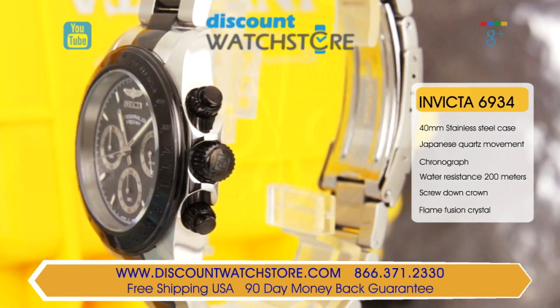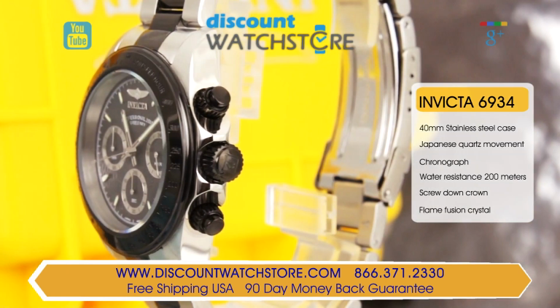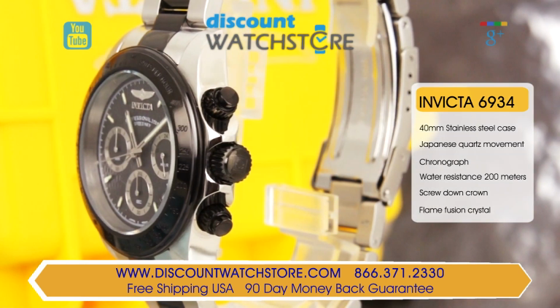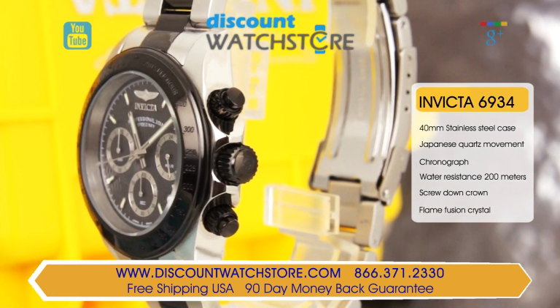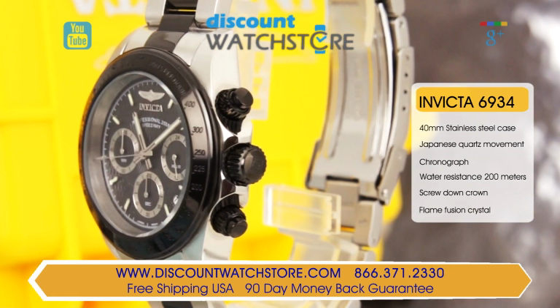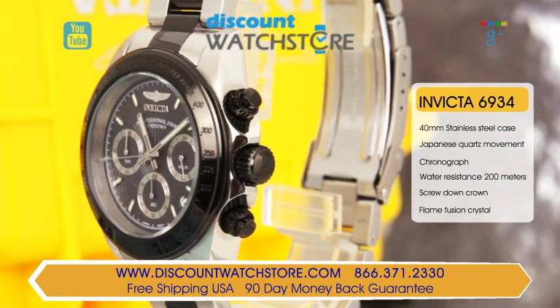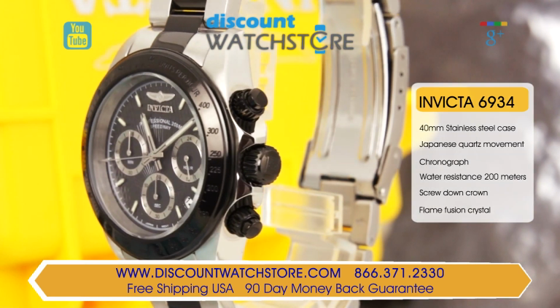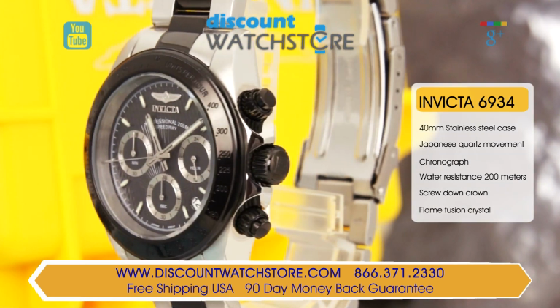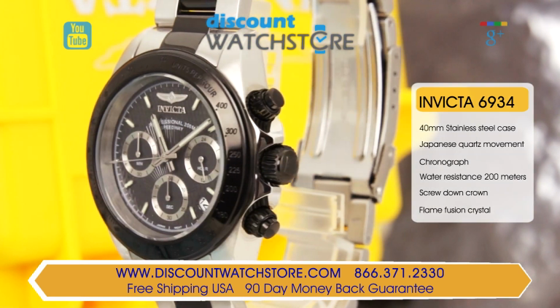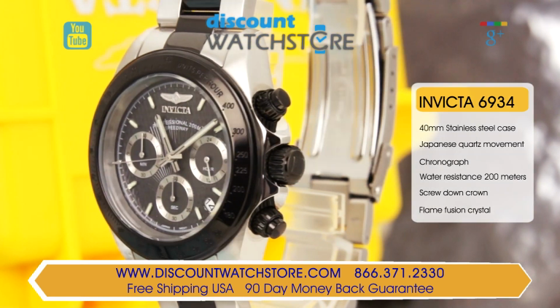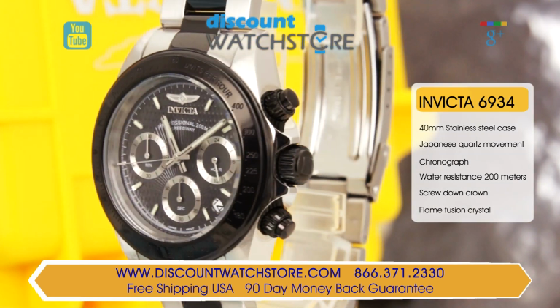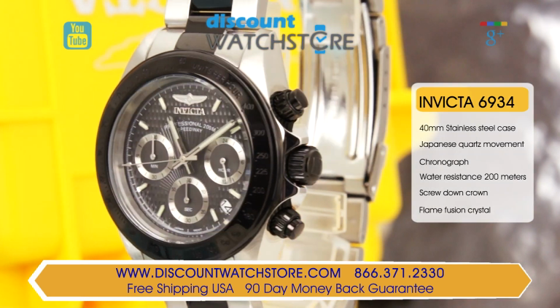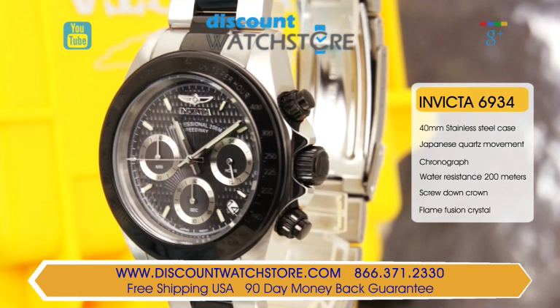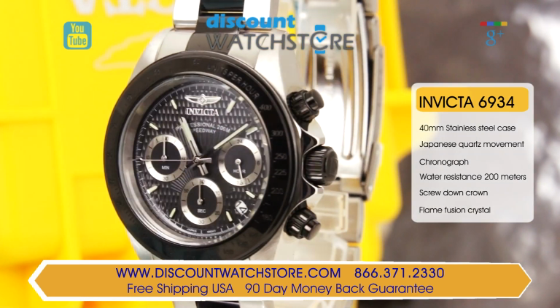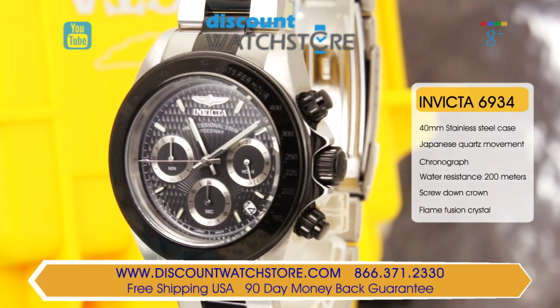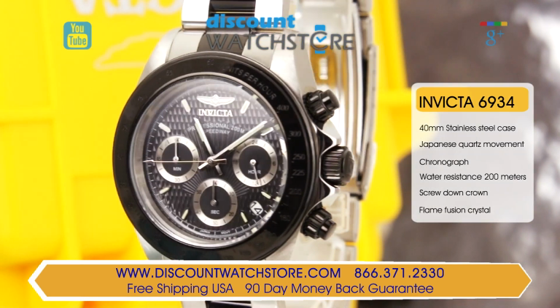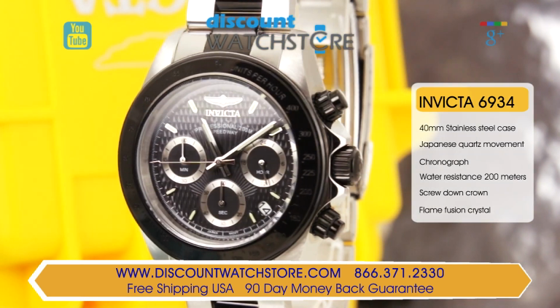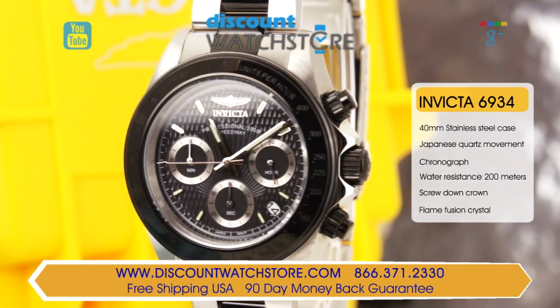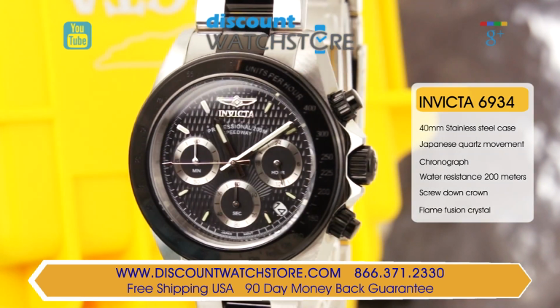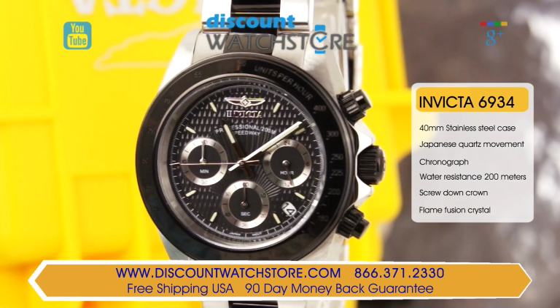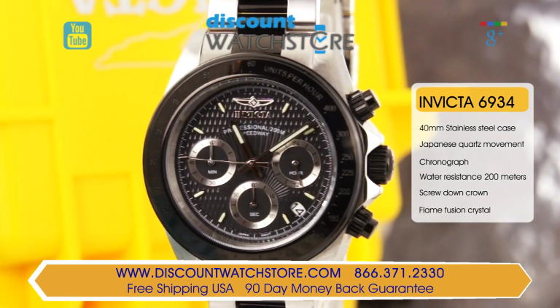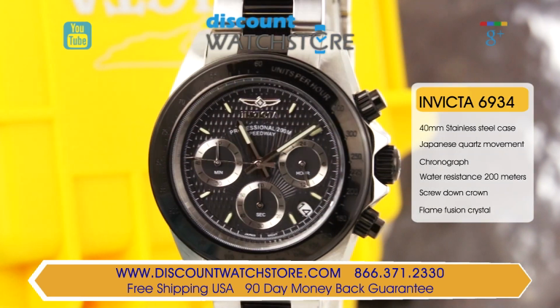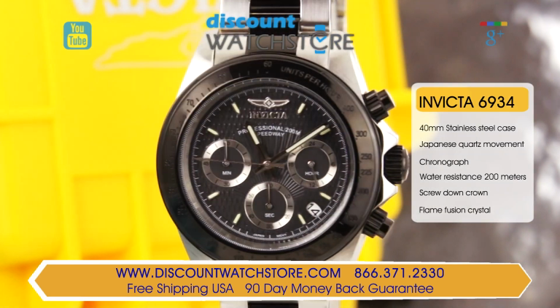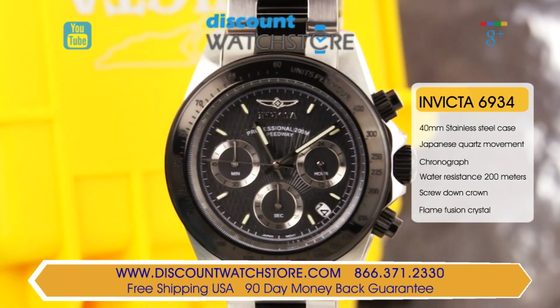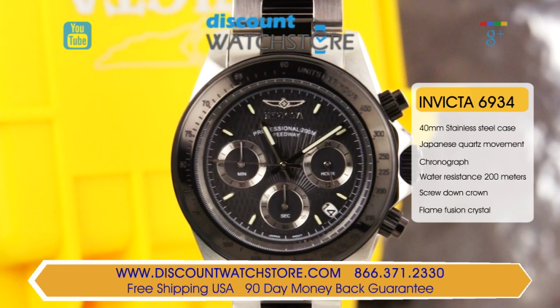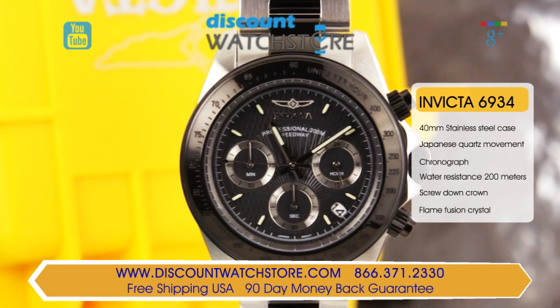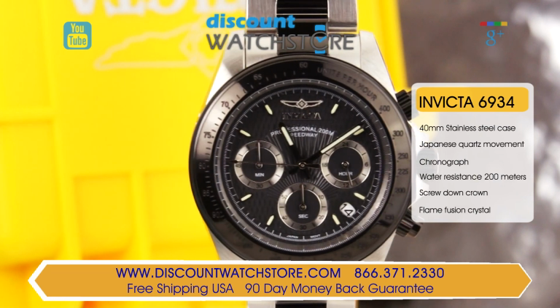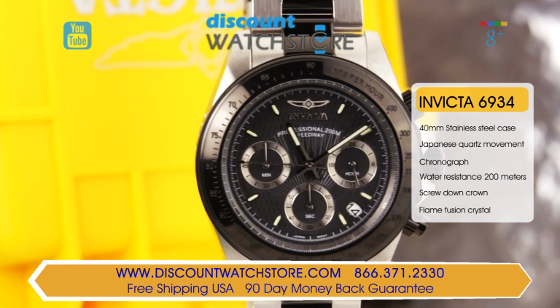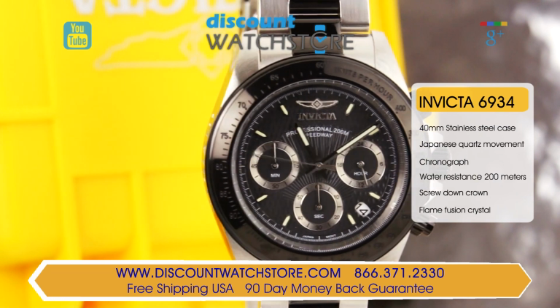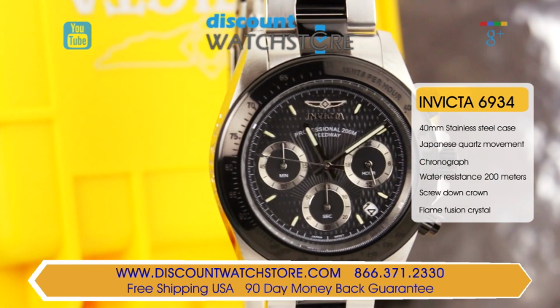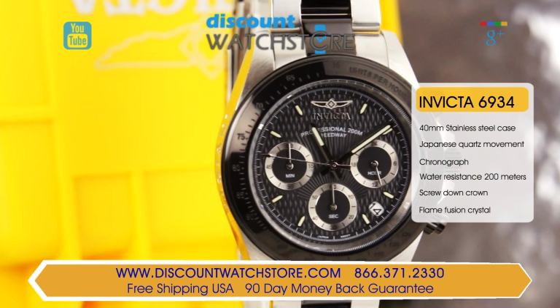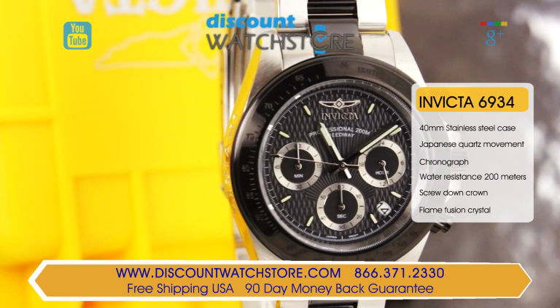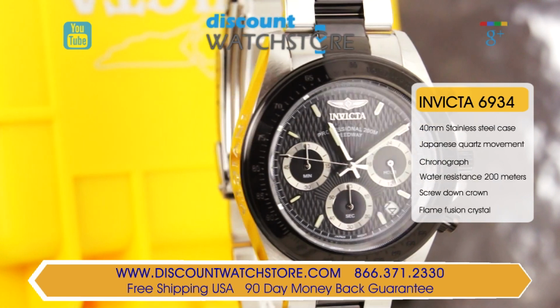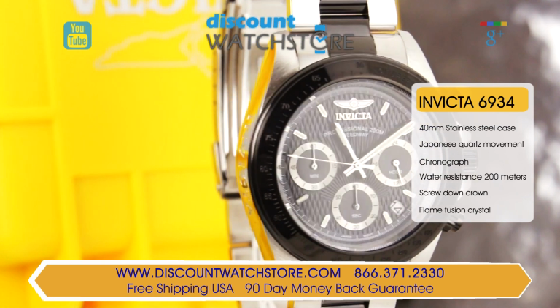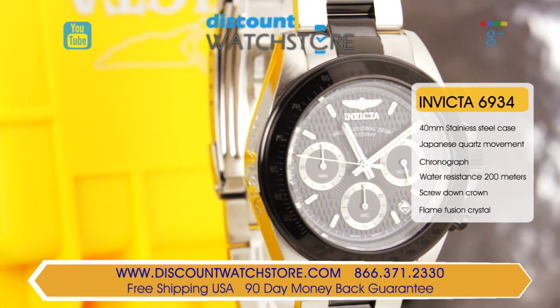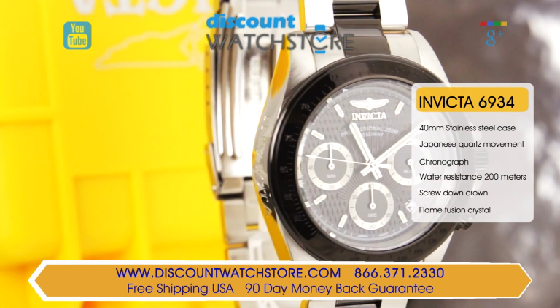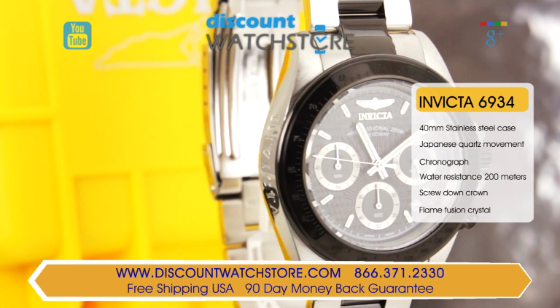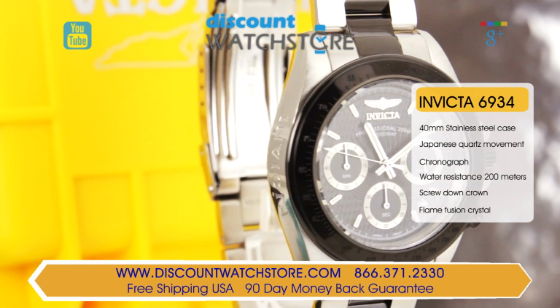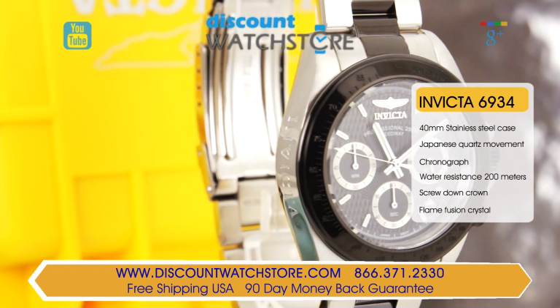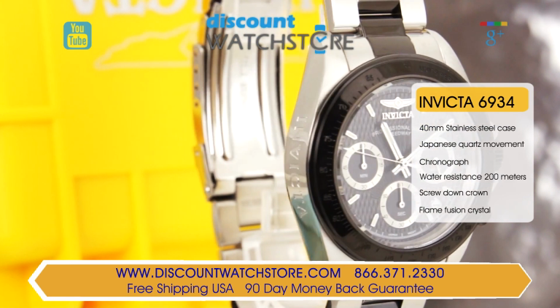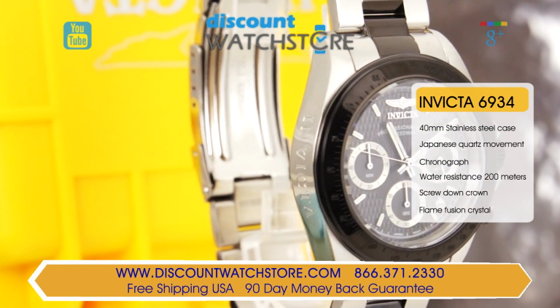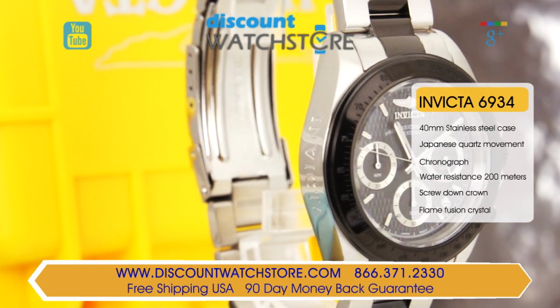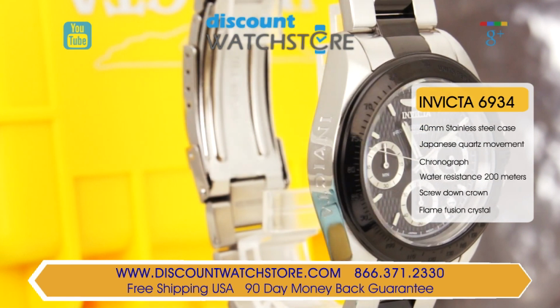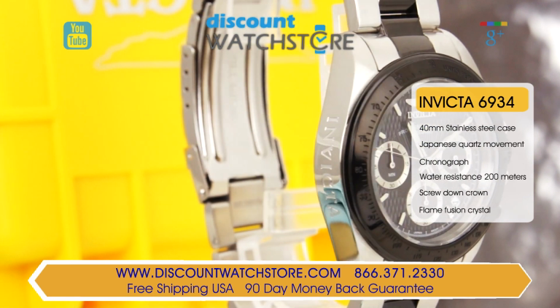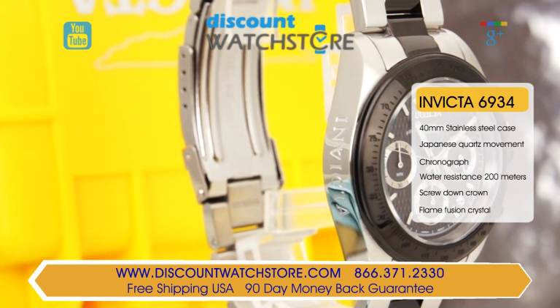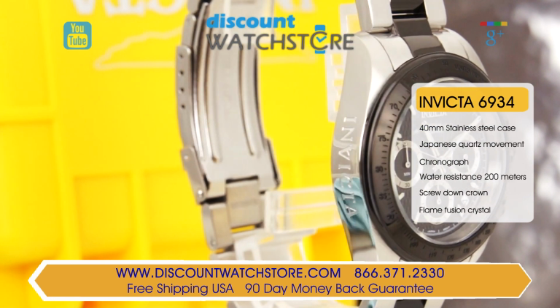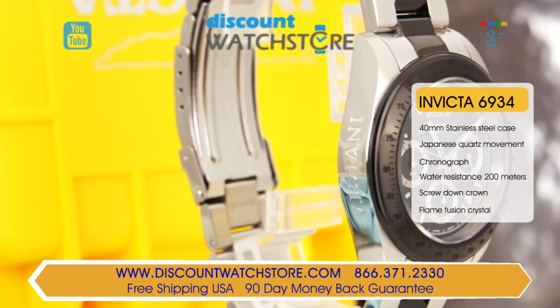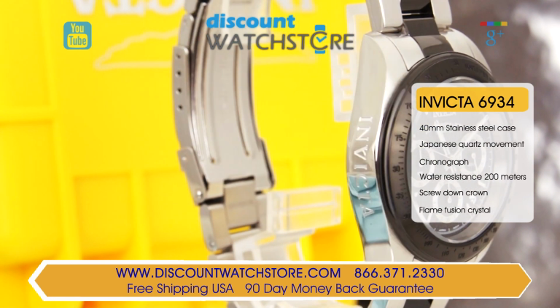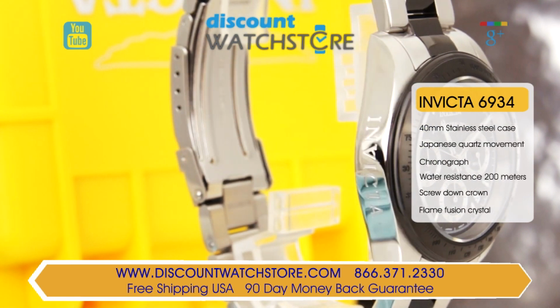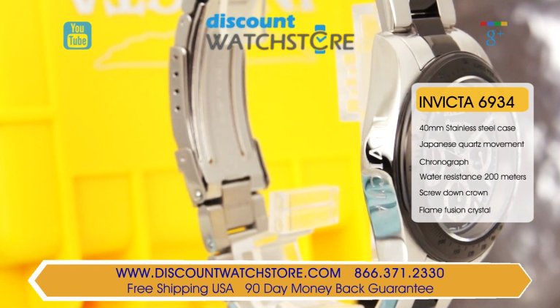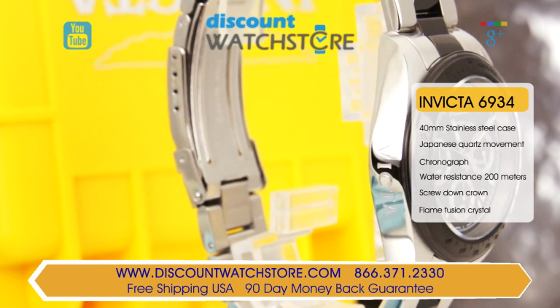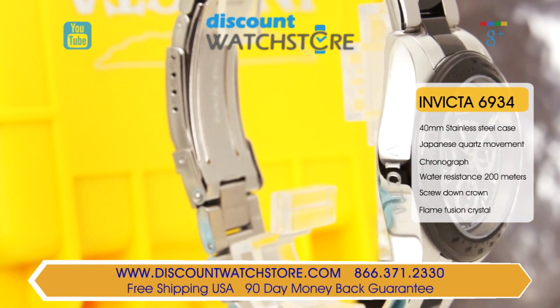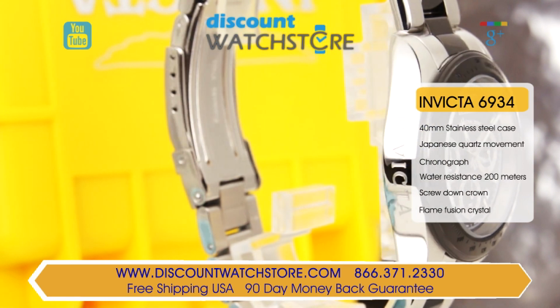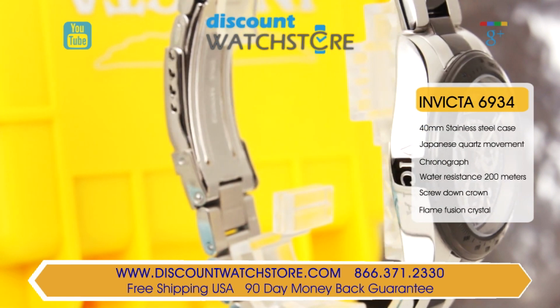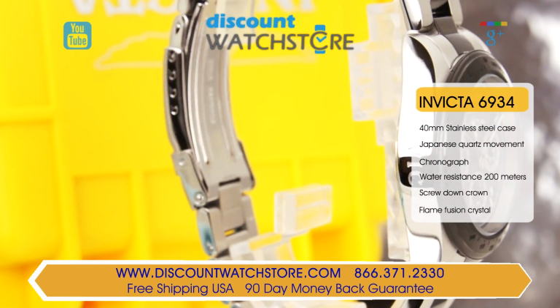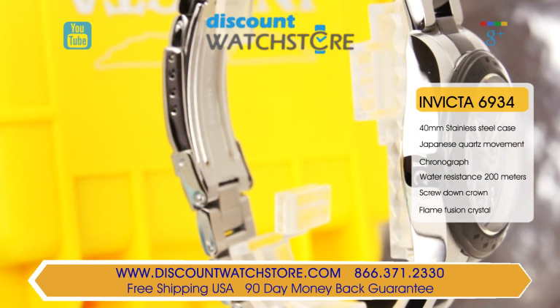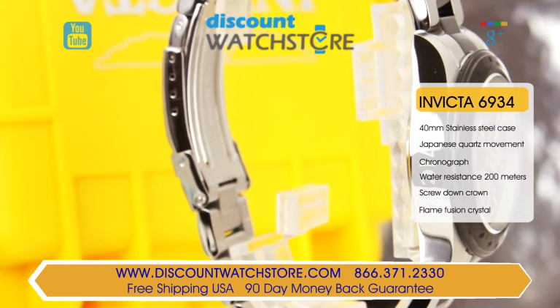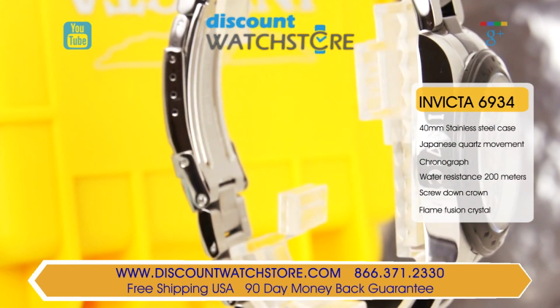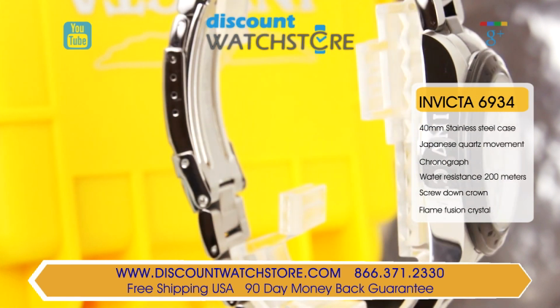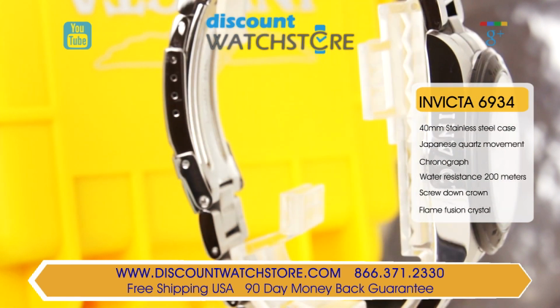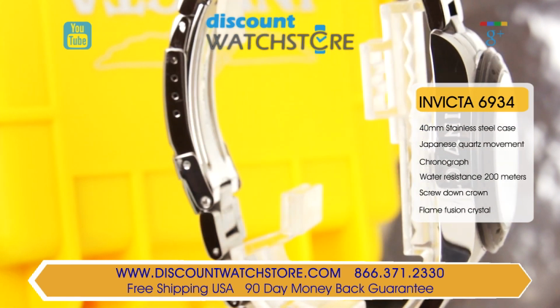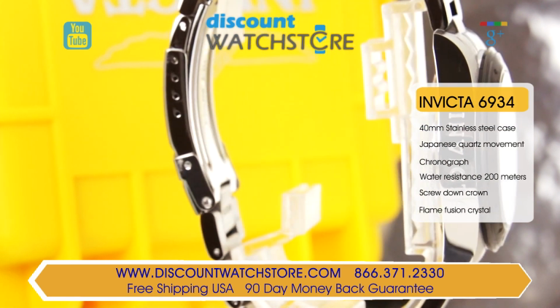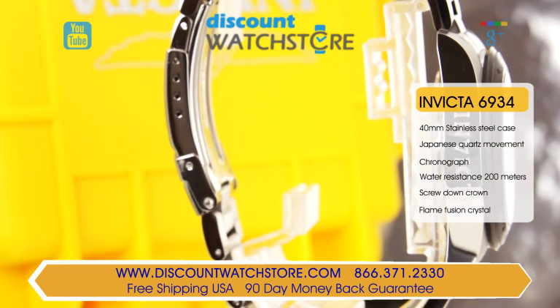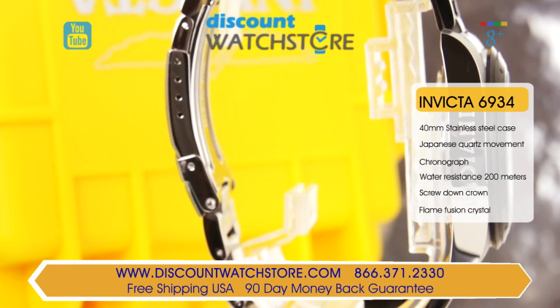Count on accurate and reliable timekeeping with this Invicta 6934 as it holds a precision Japanese quartz movement.